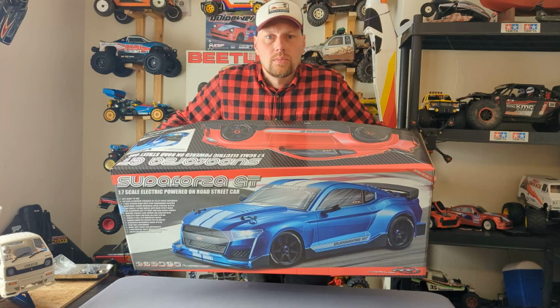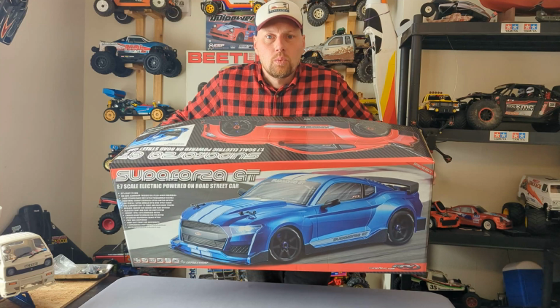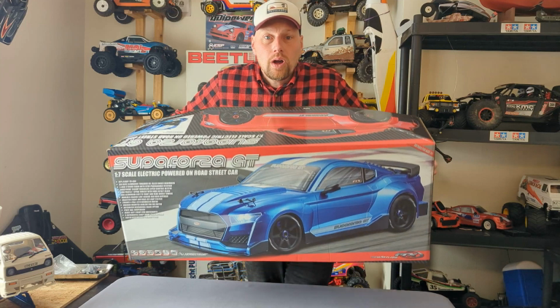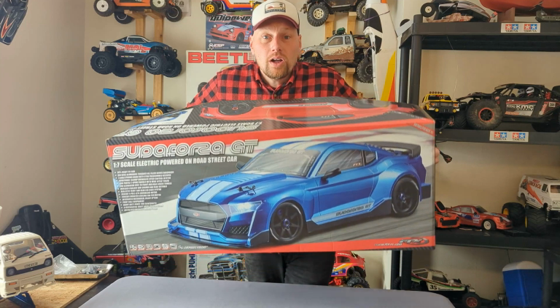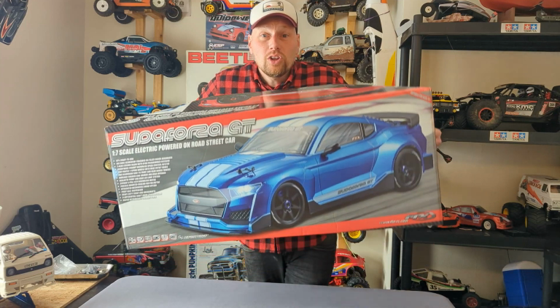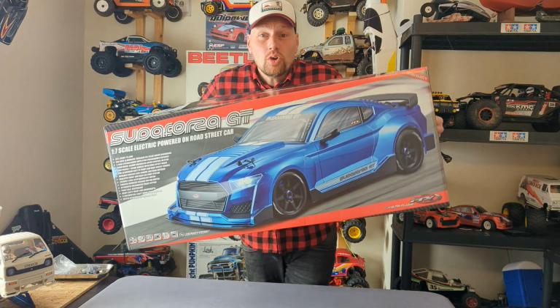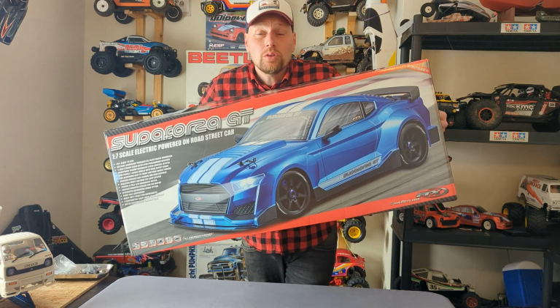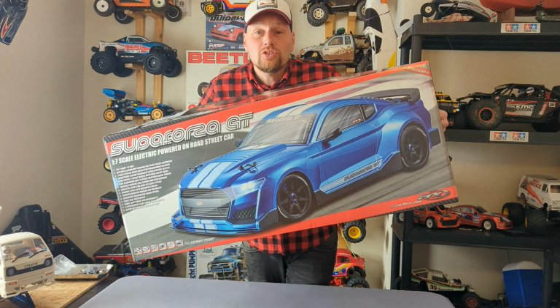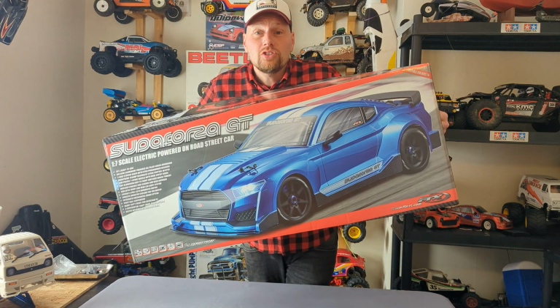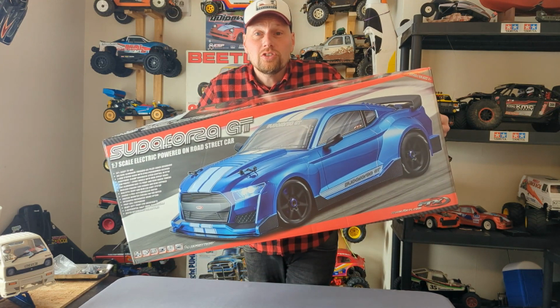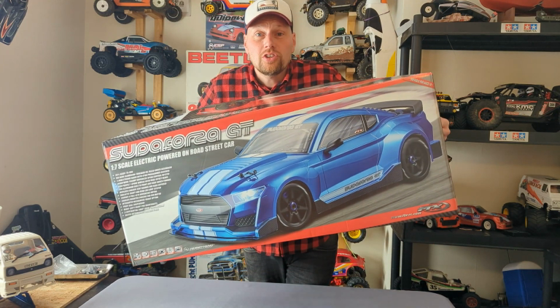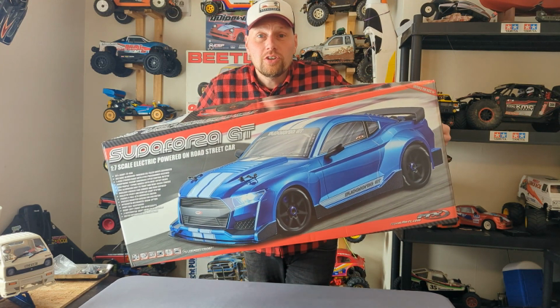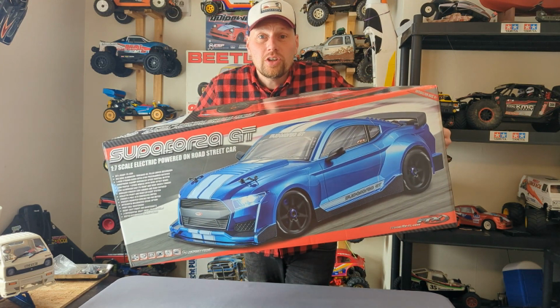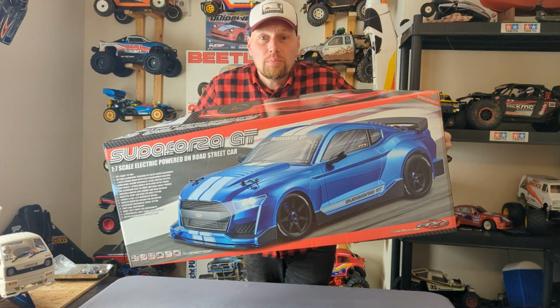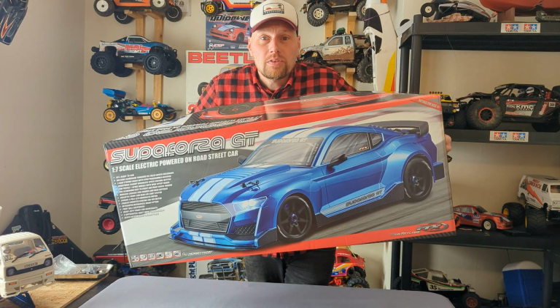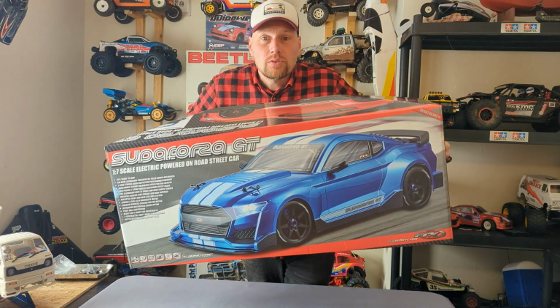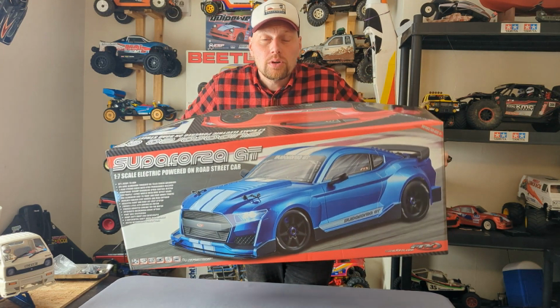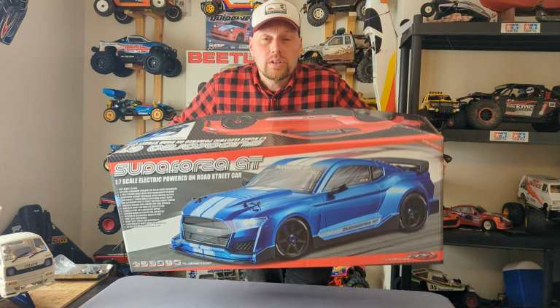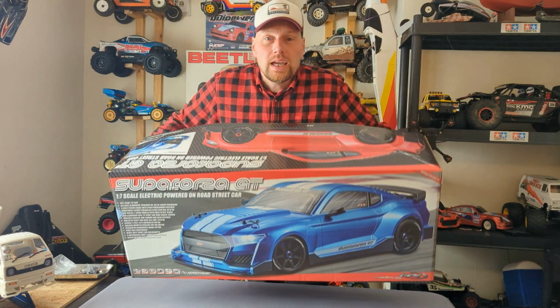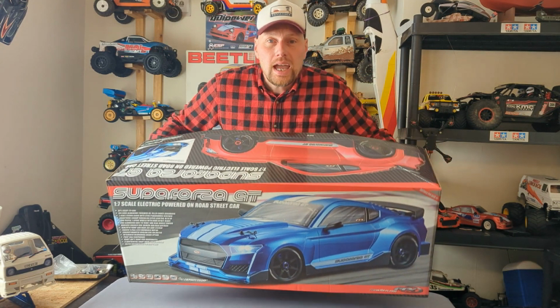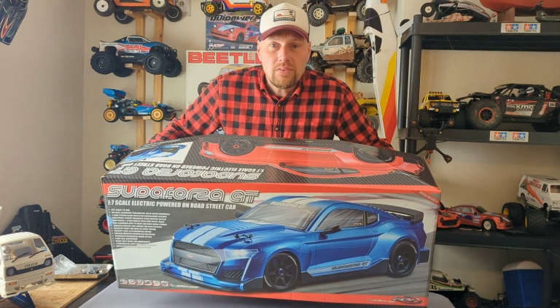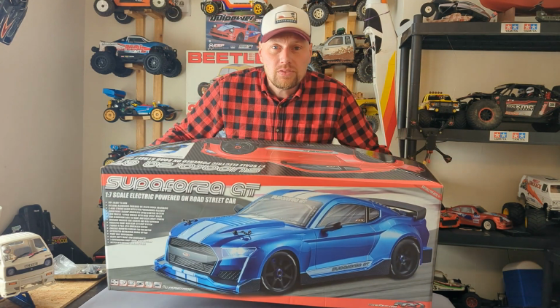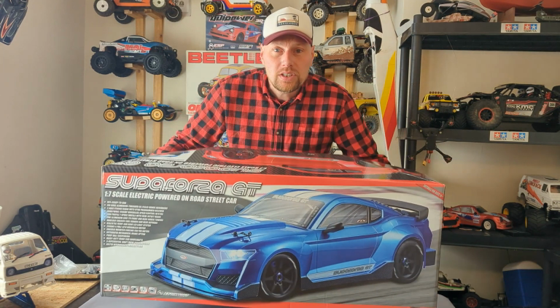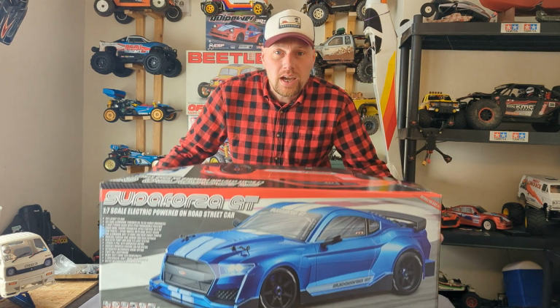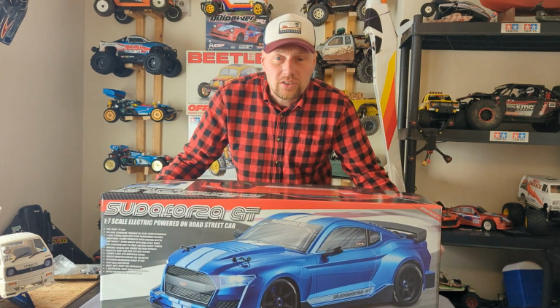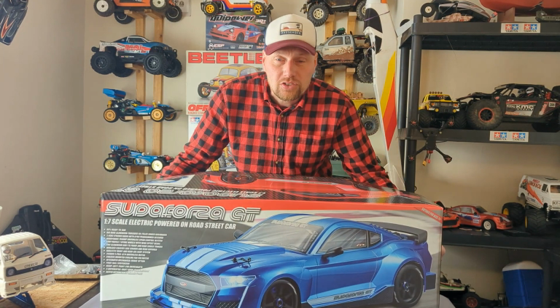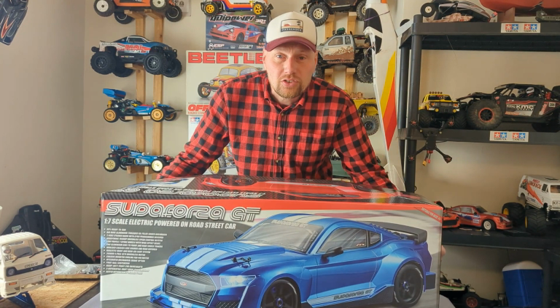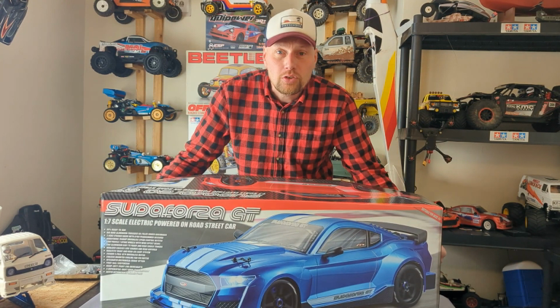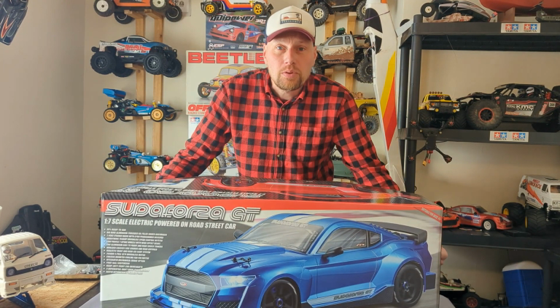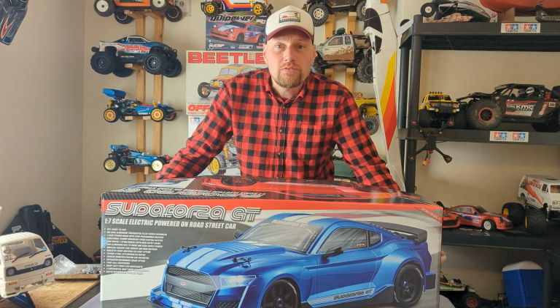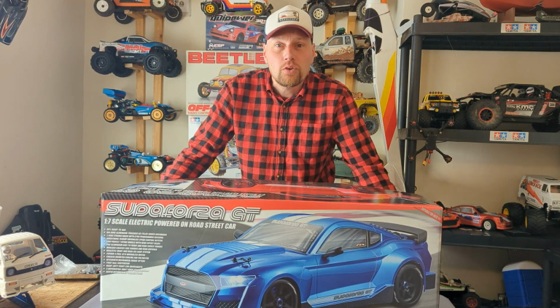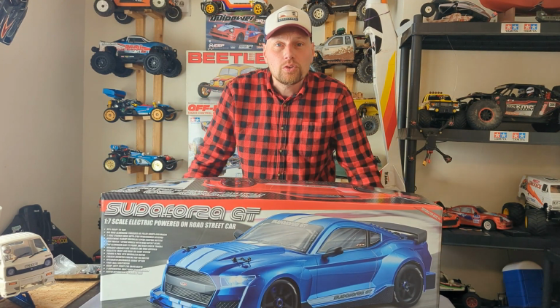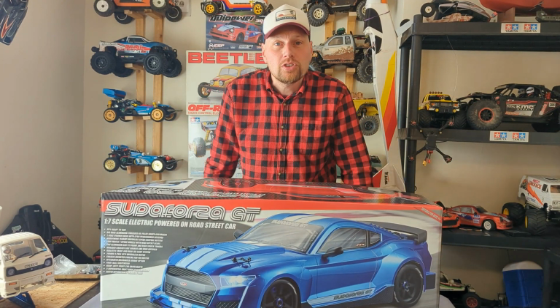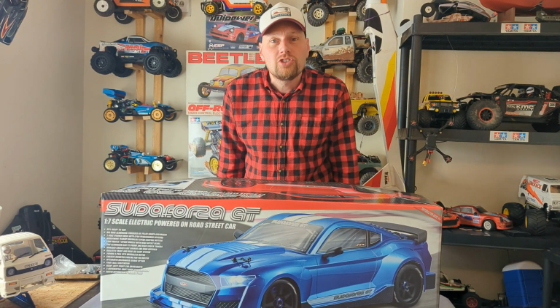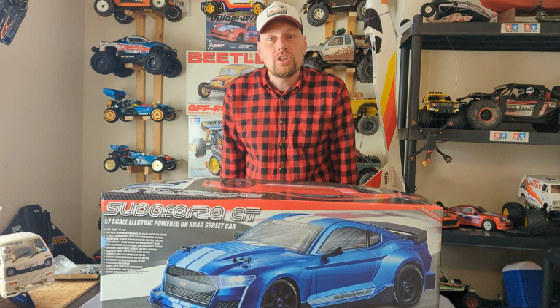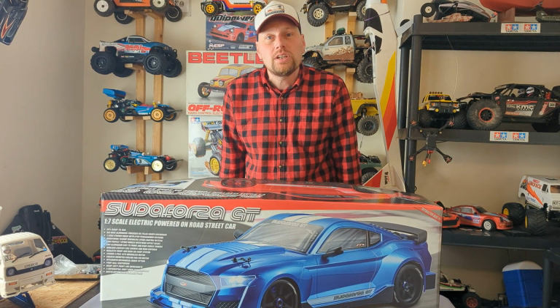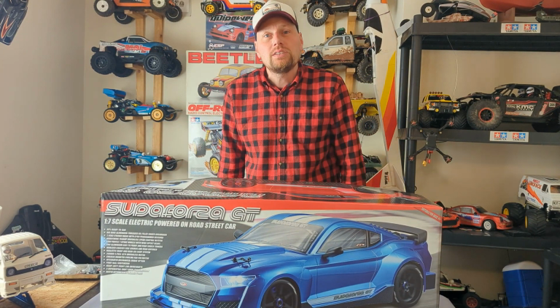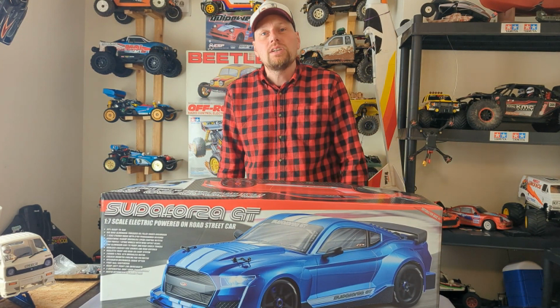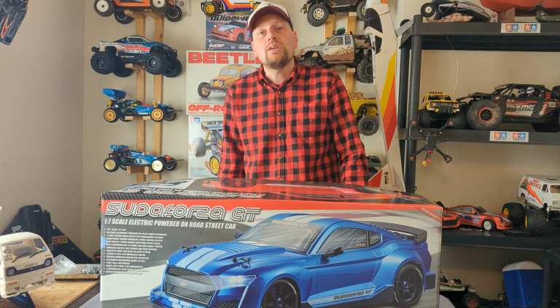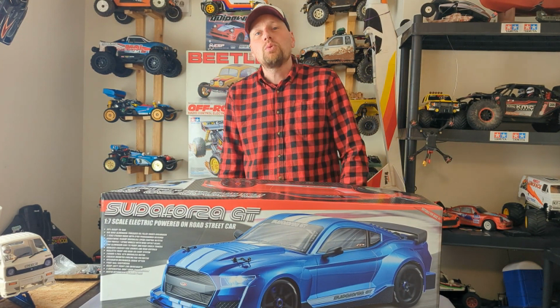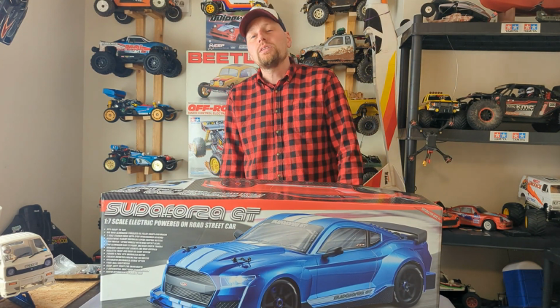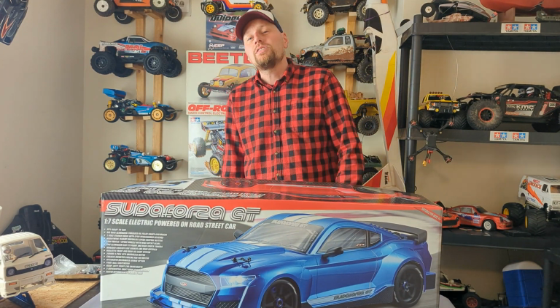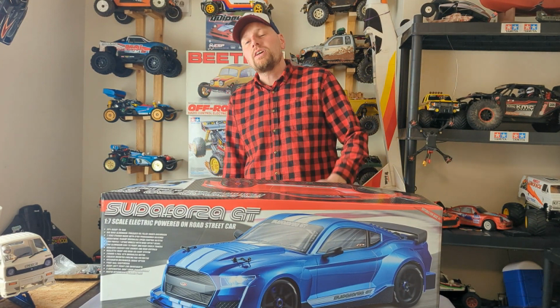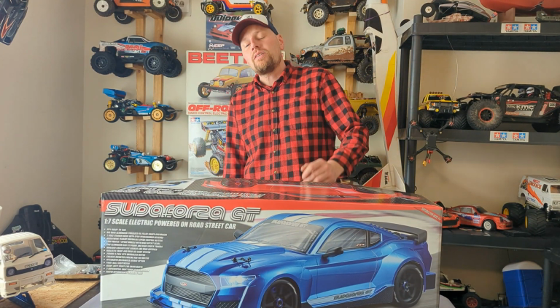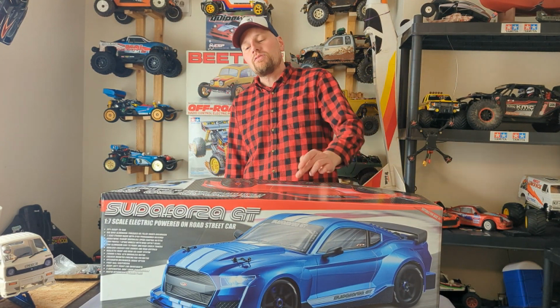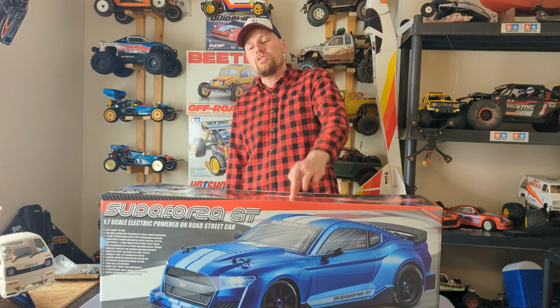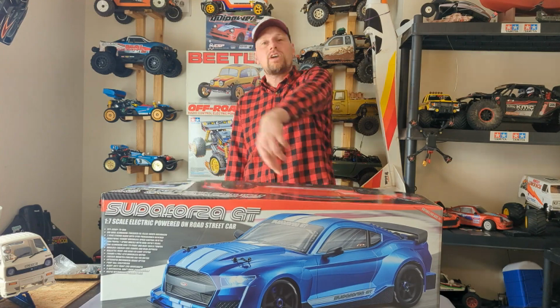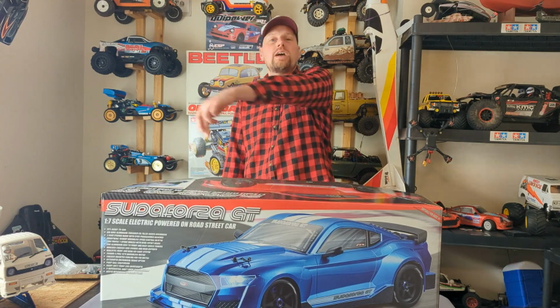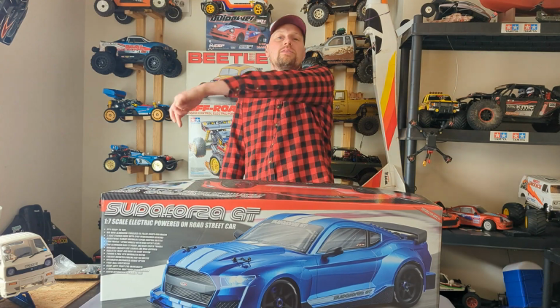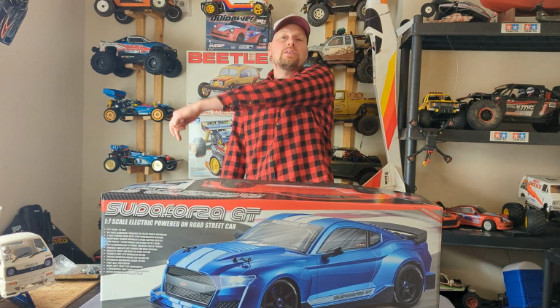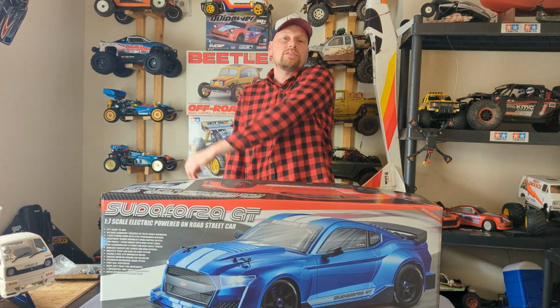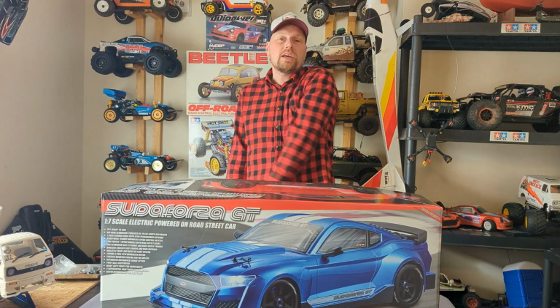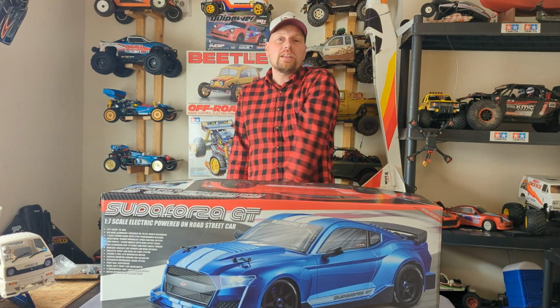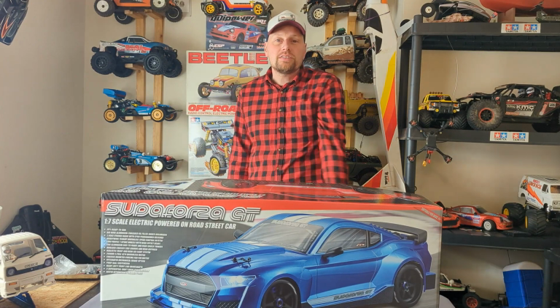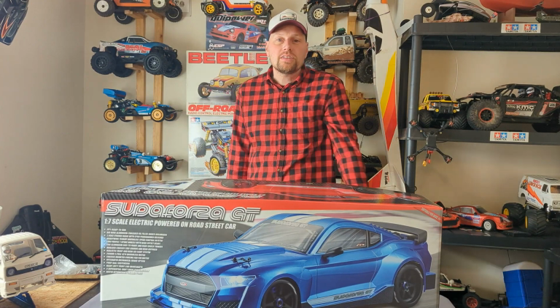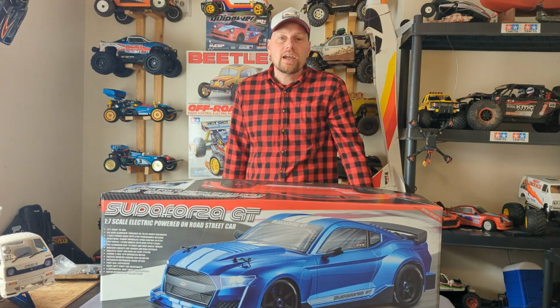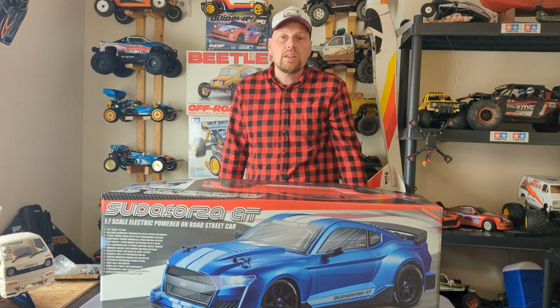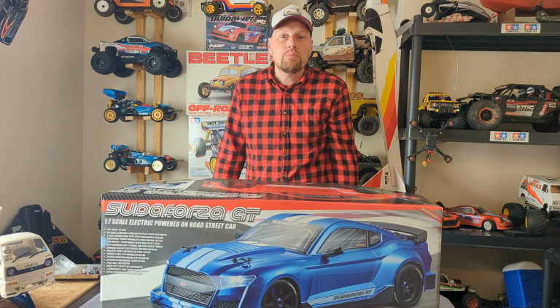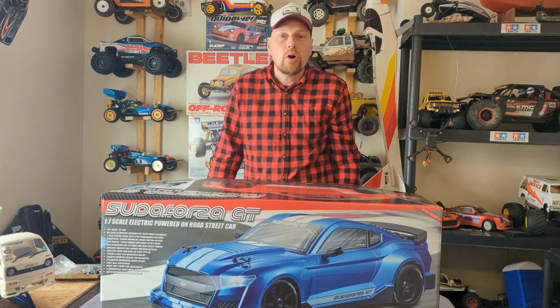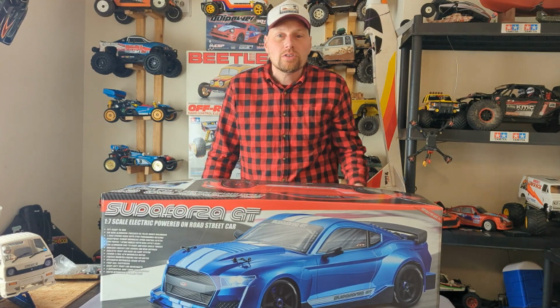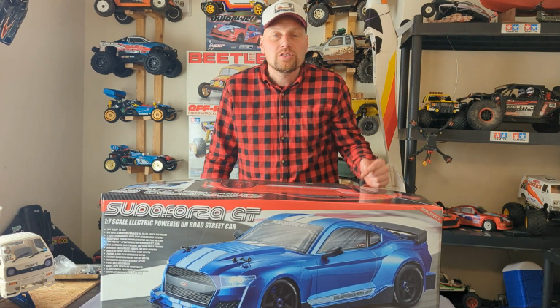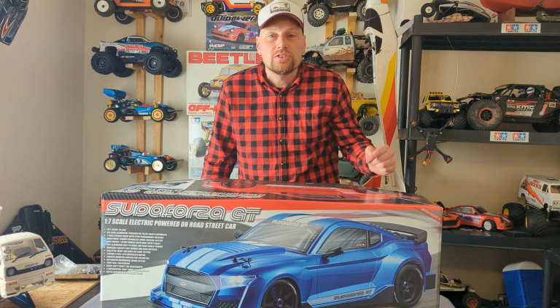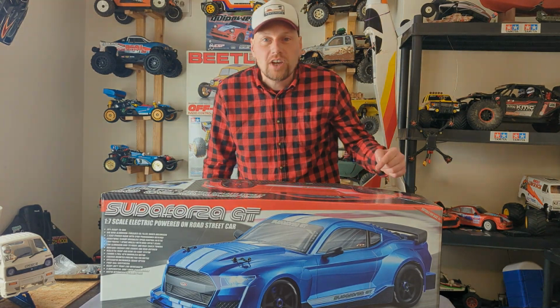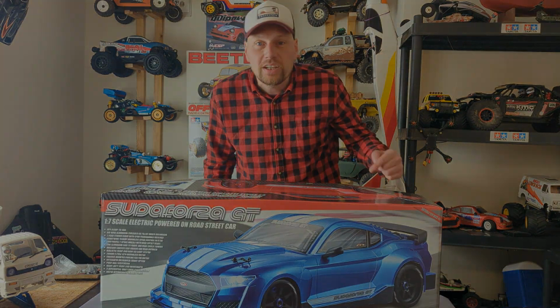Well, look what's just turned up everyone — the FTX Superforza GT17 scale. Let's get this thing out of the box and take a look.